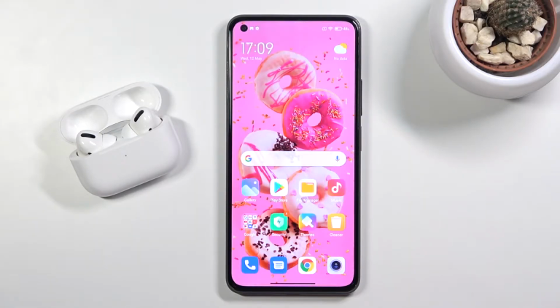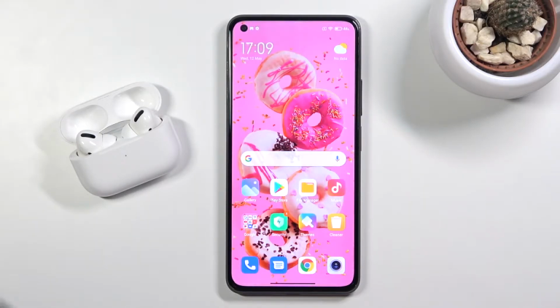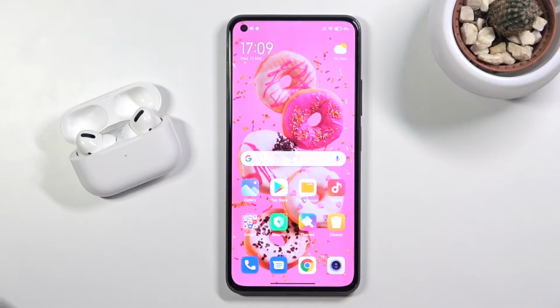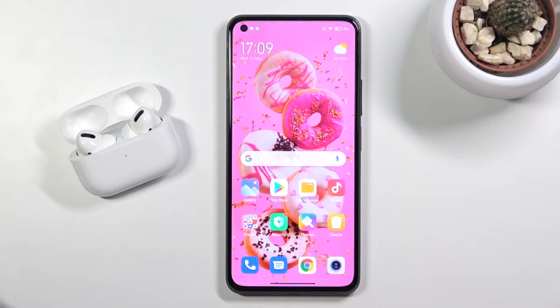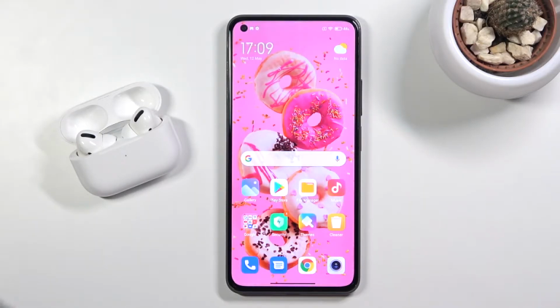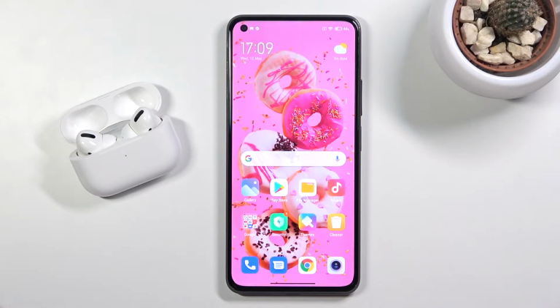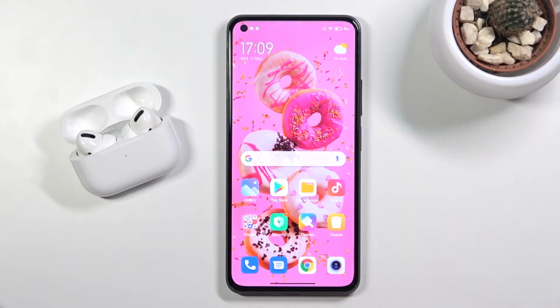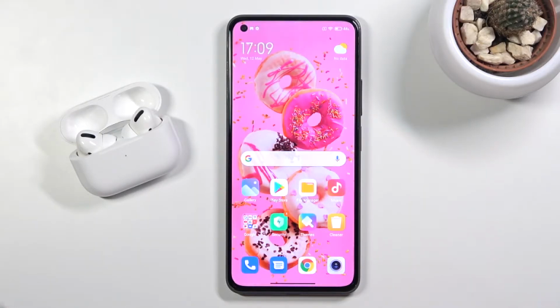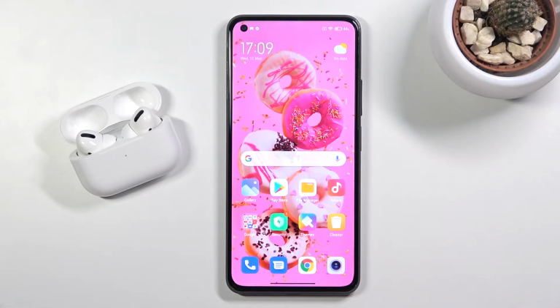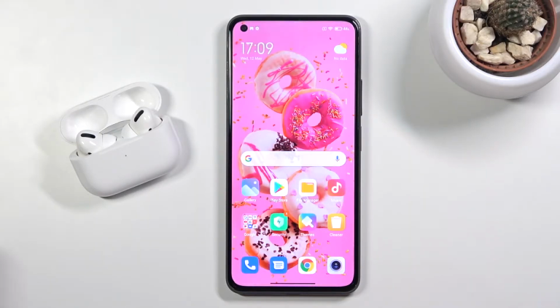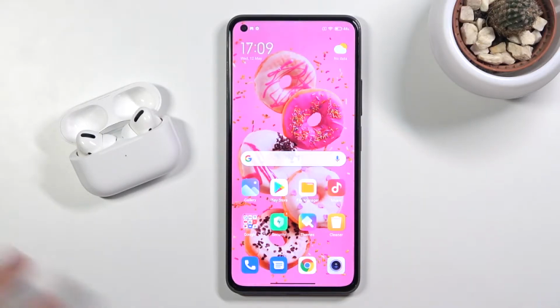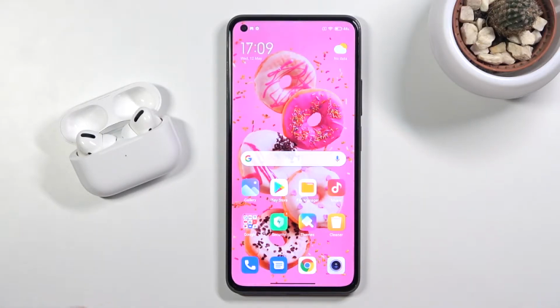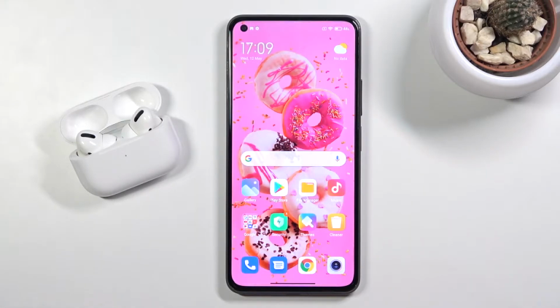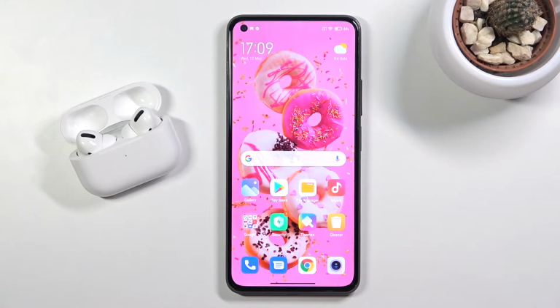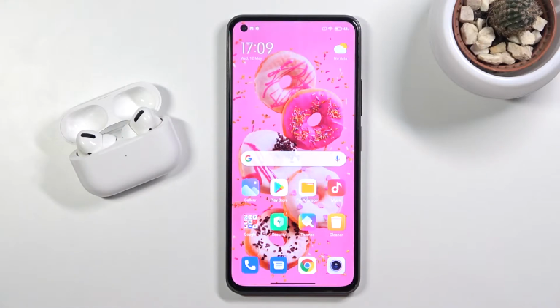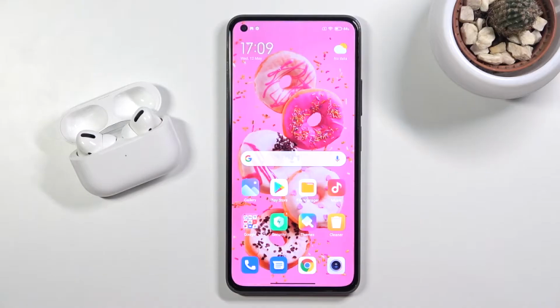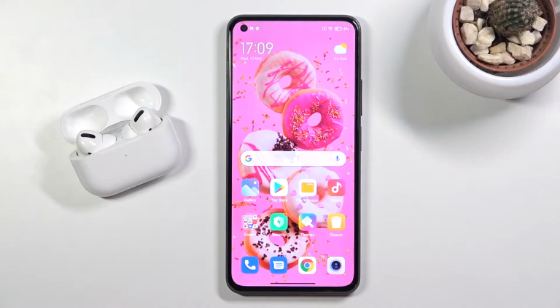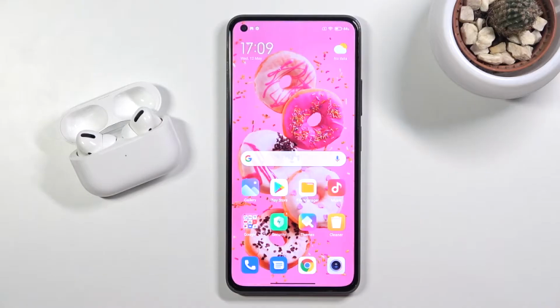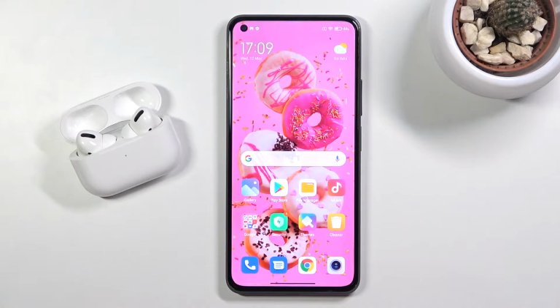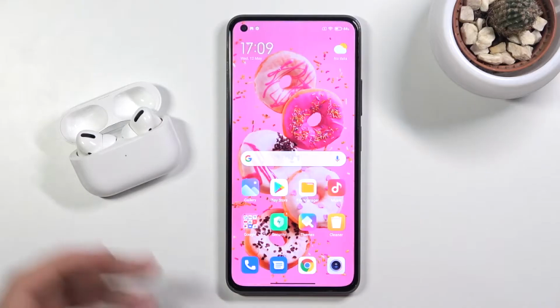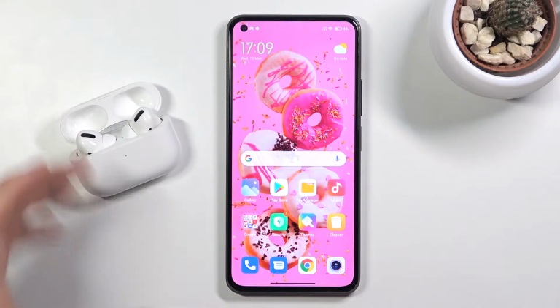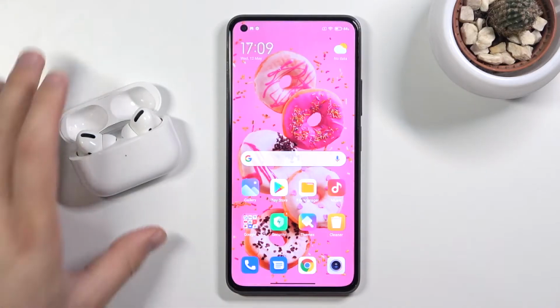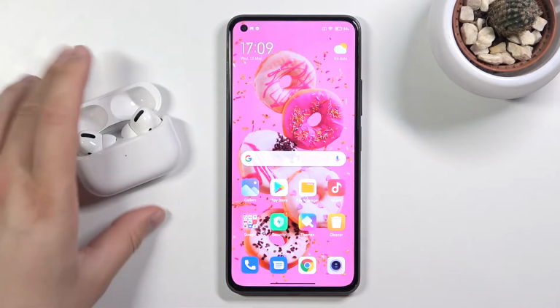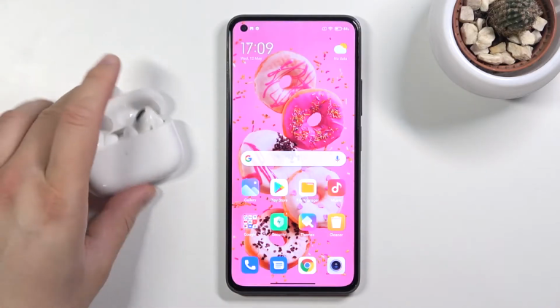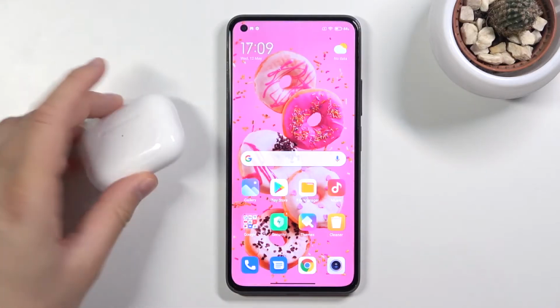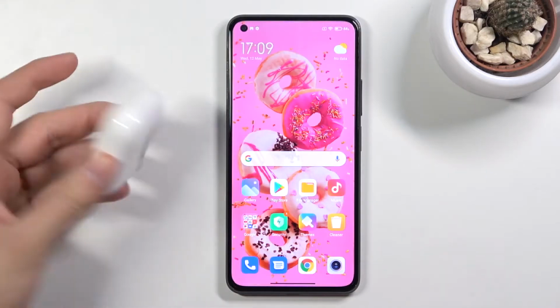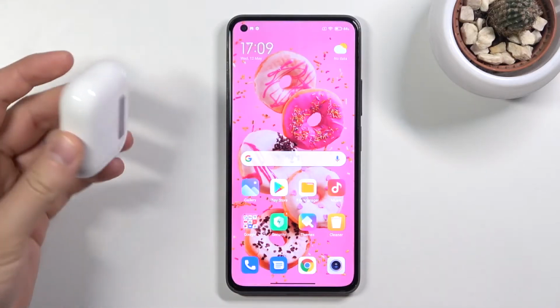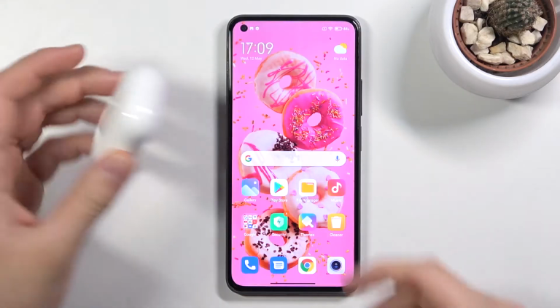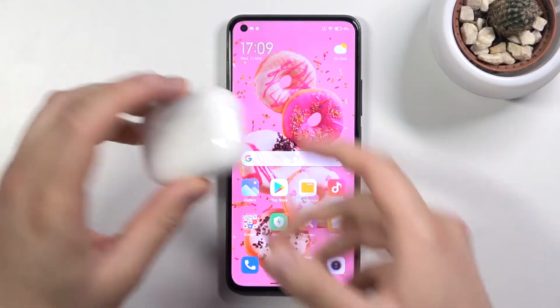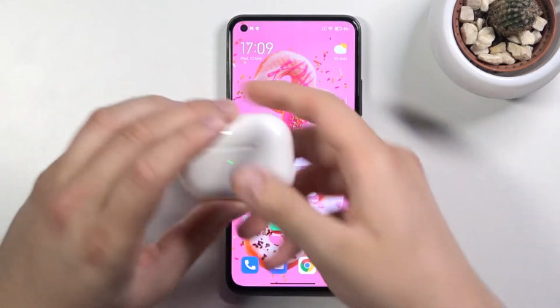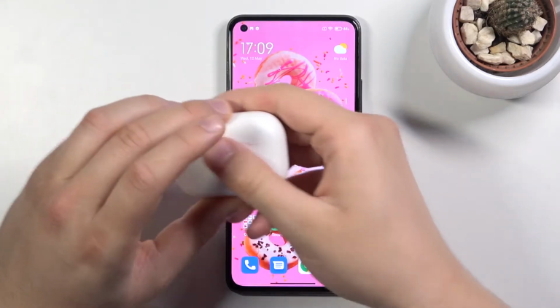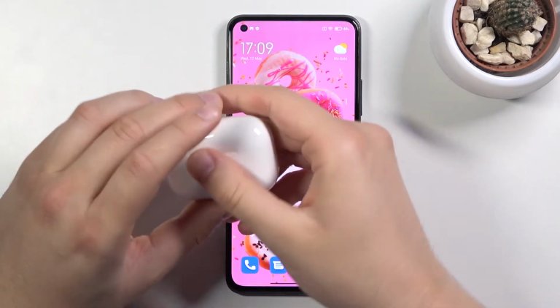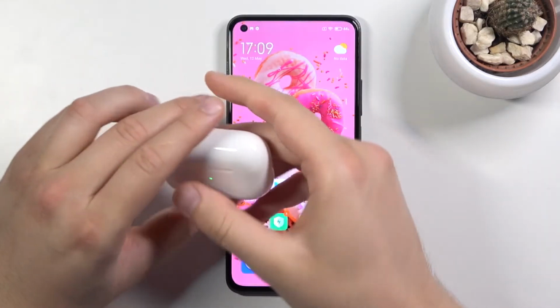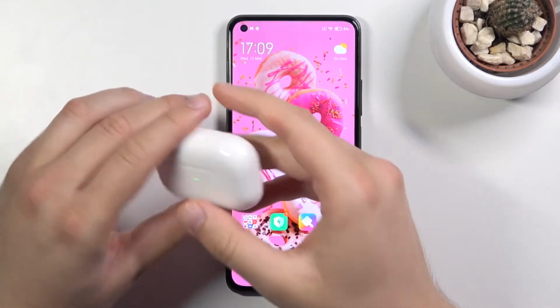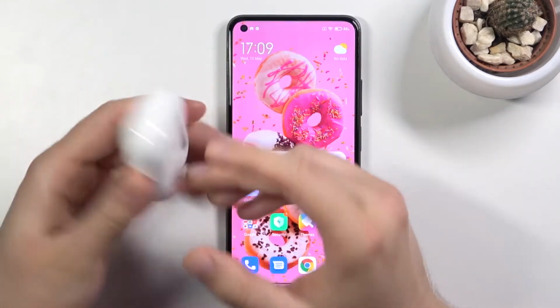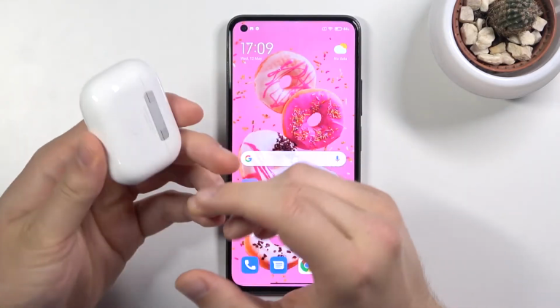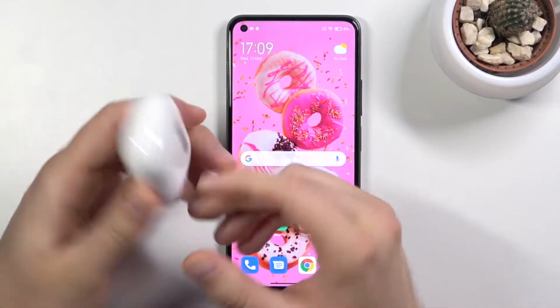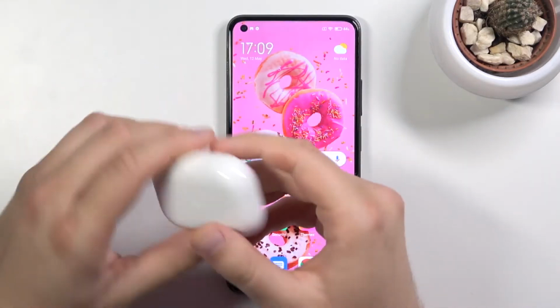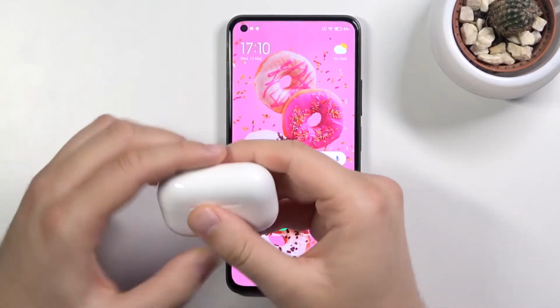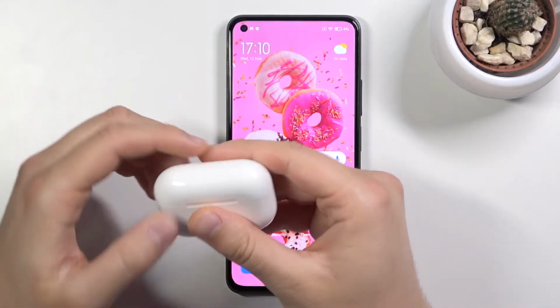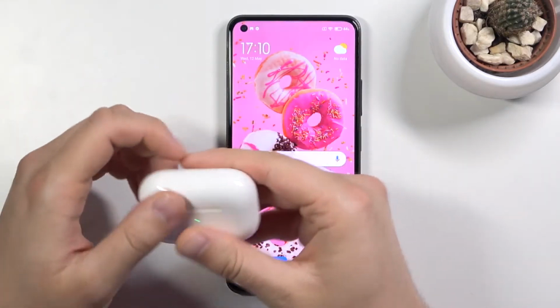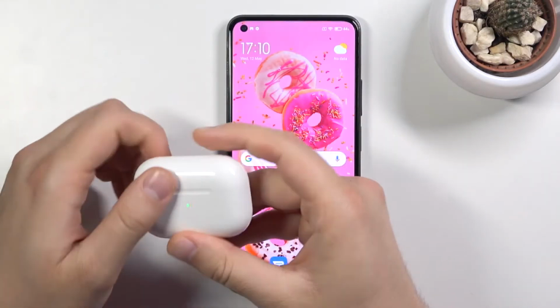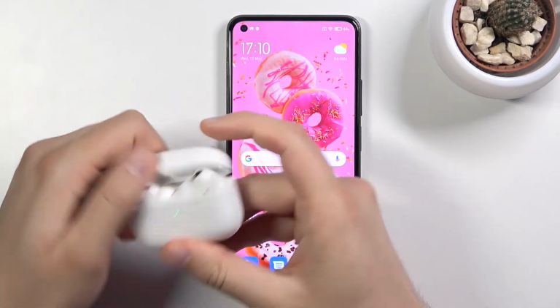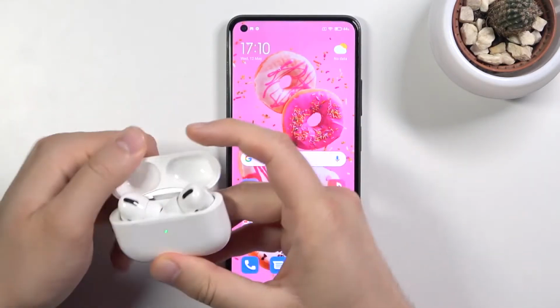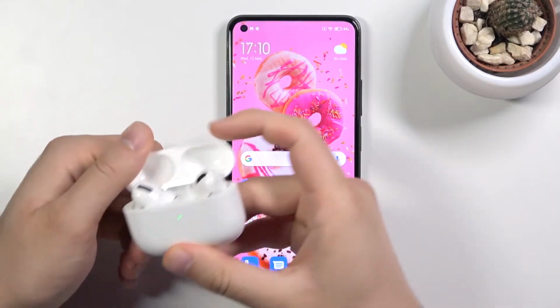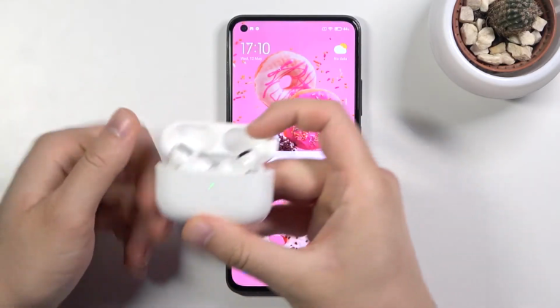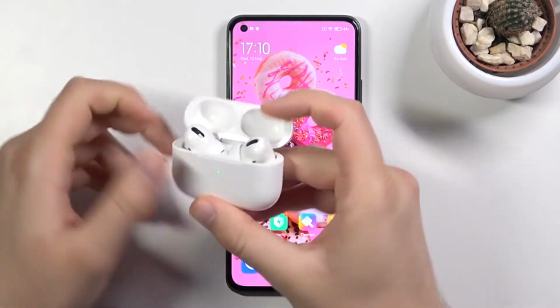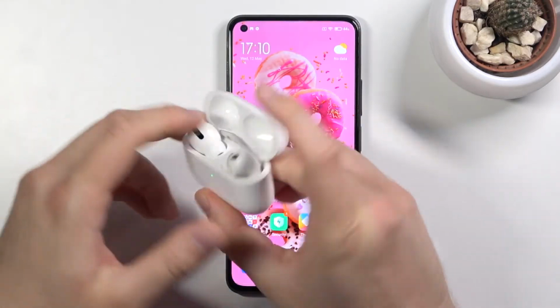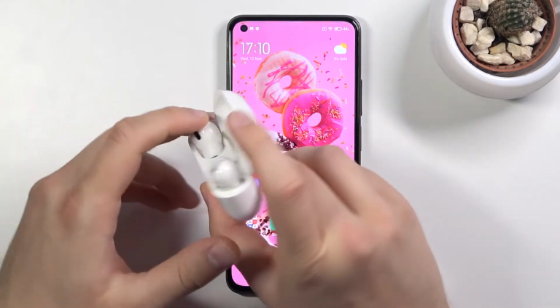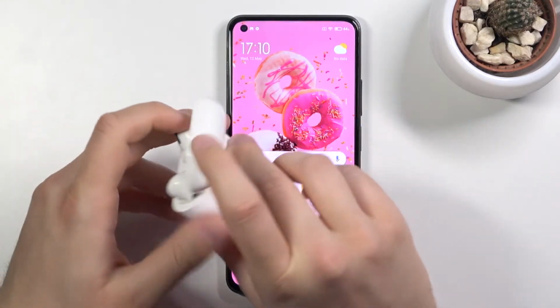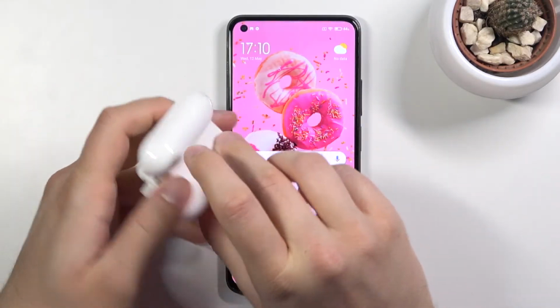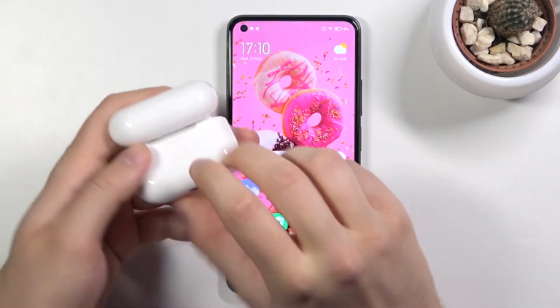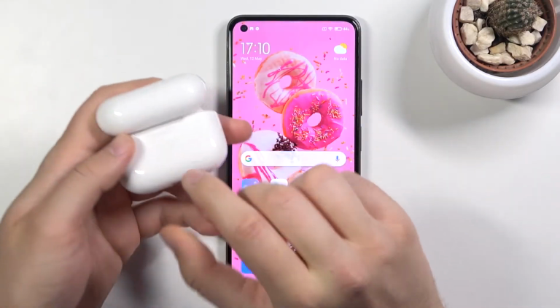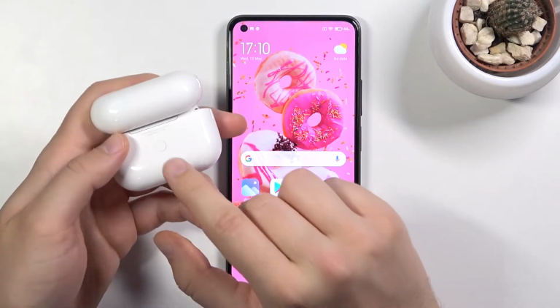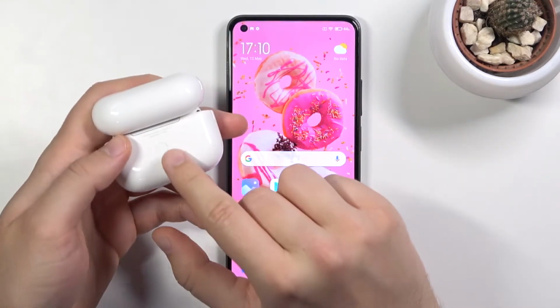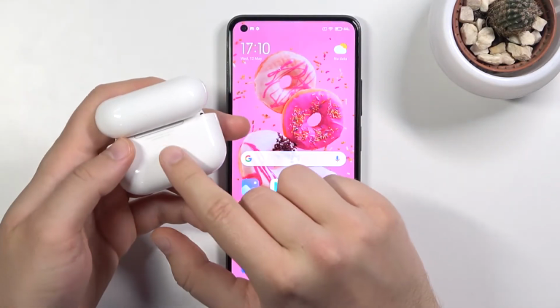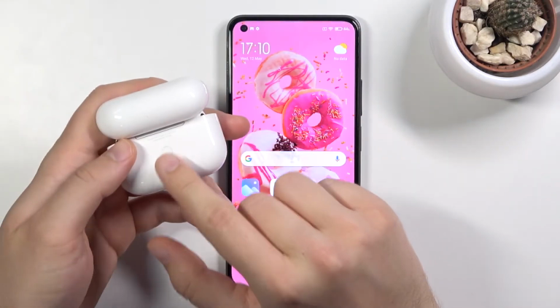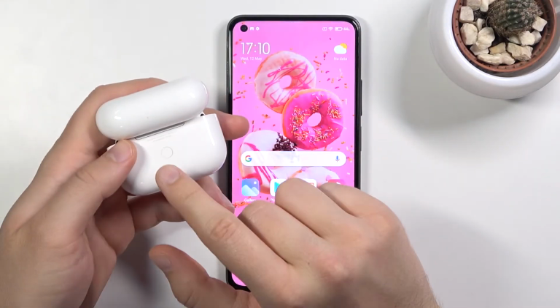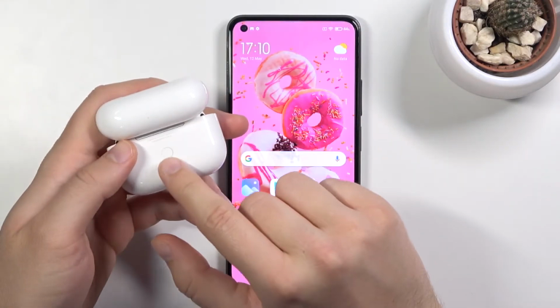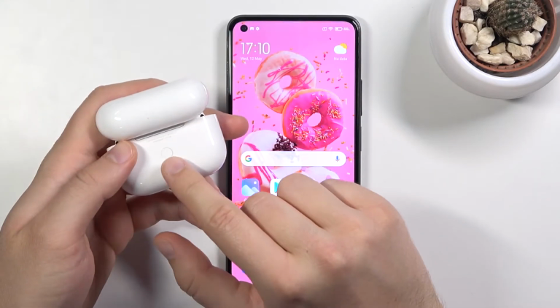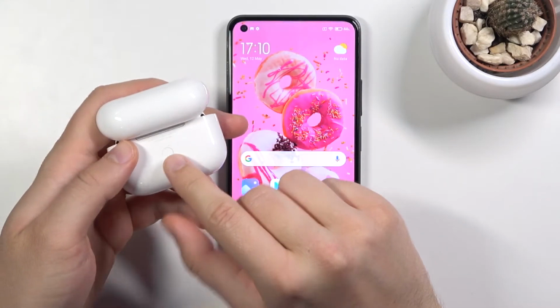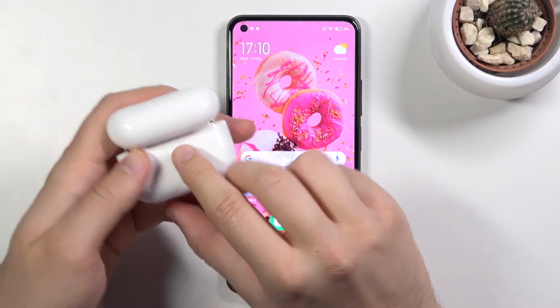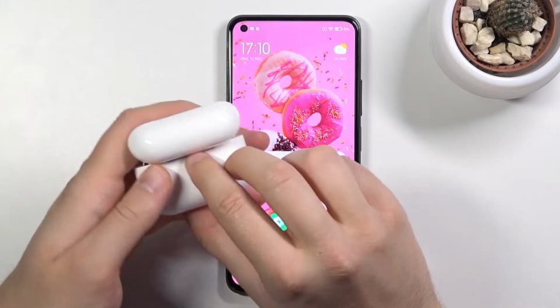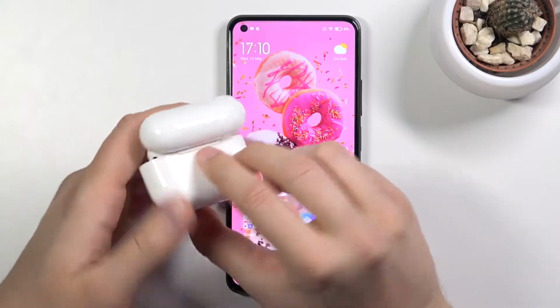So at first you have to go to your case of the AirPods Pro and open it. Next, click and hold this button.